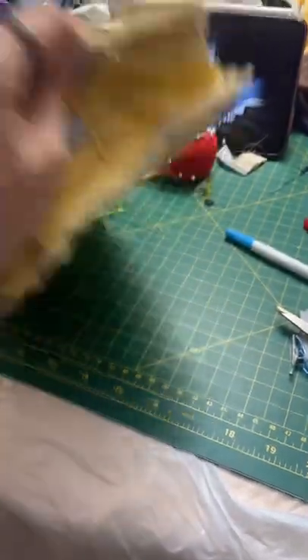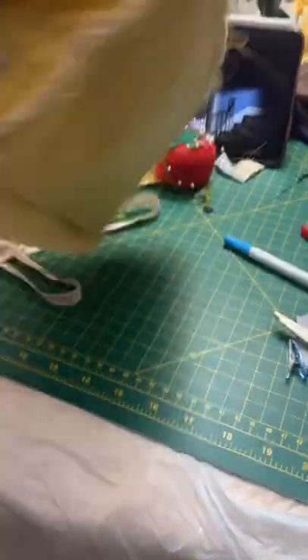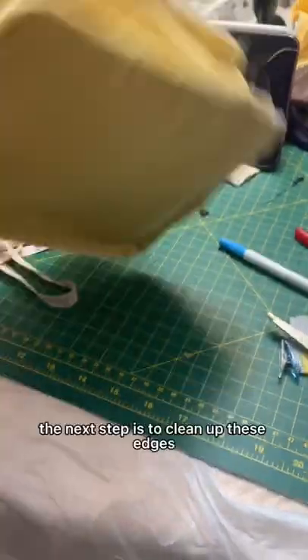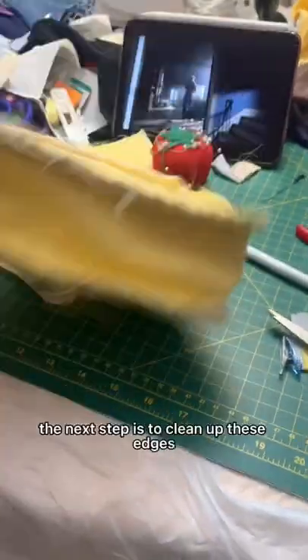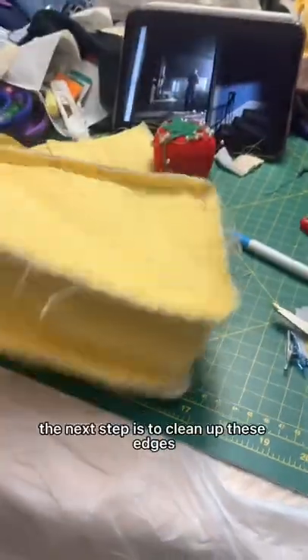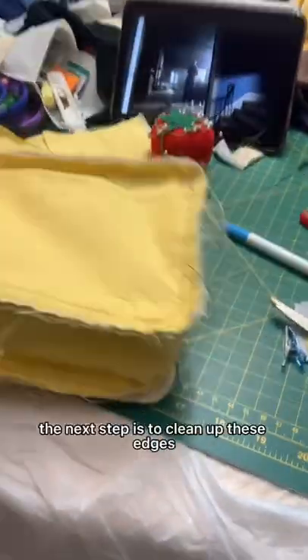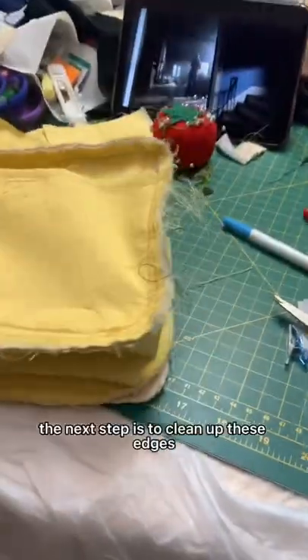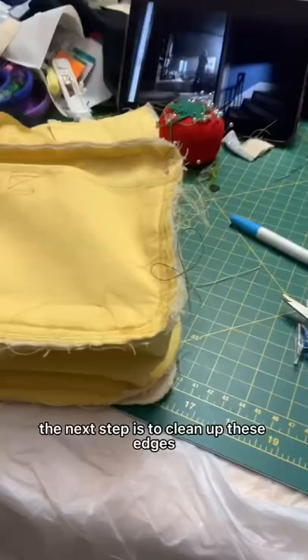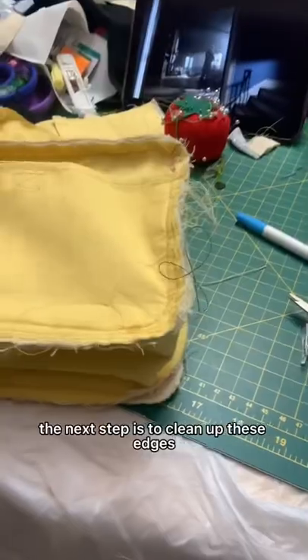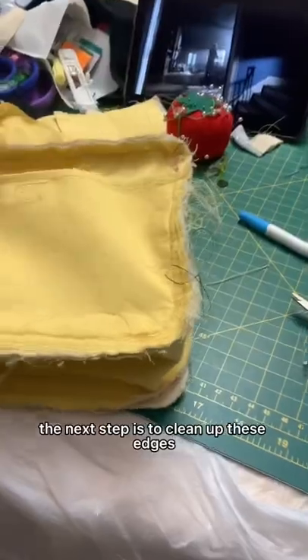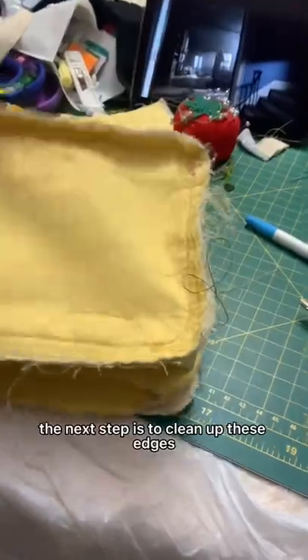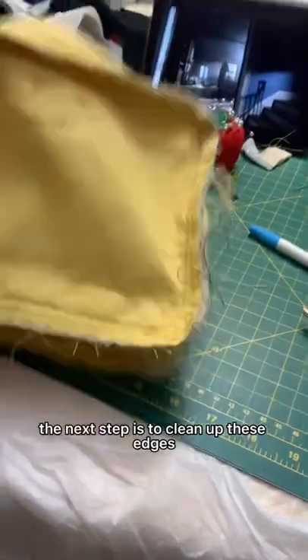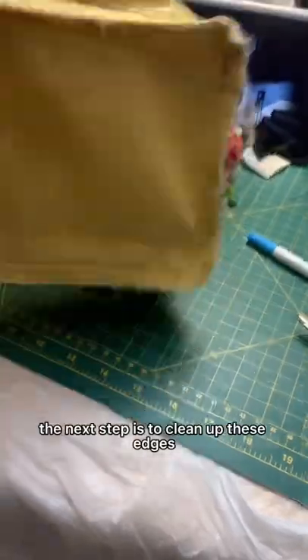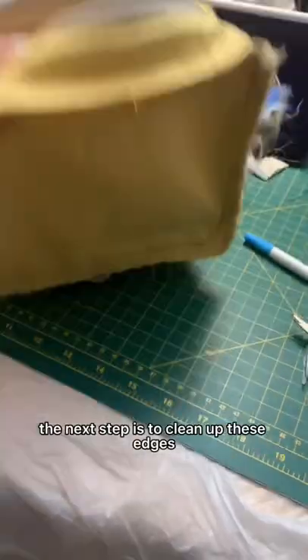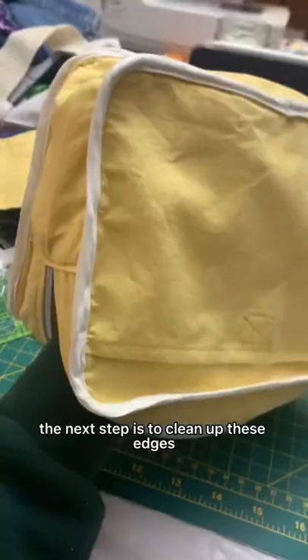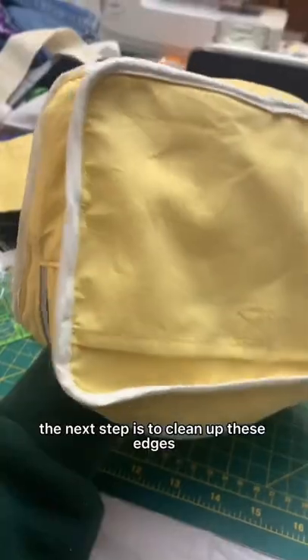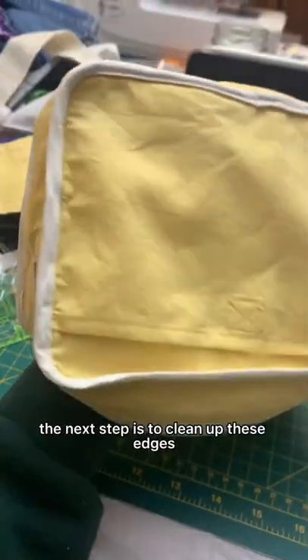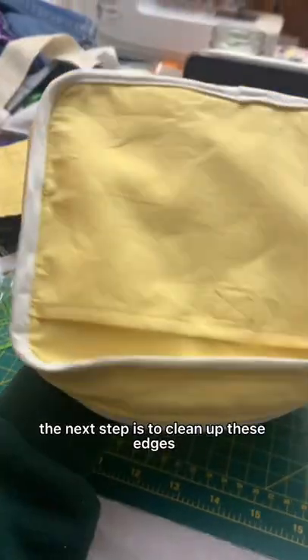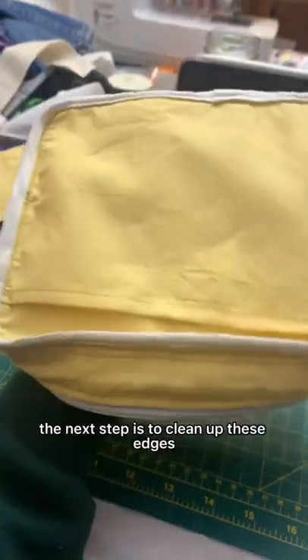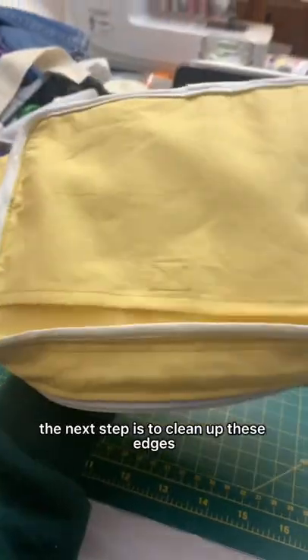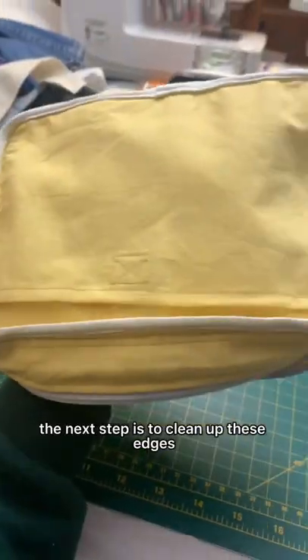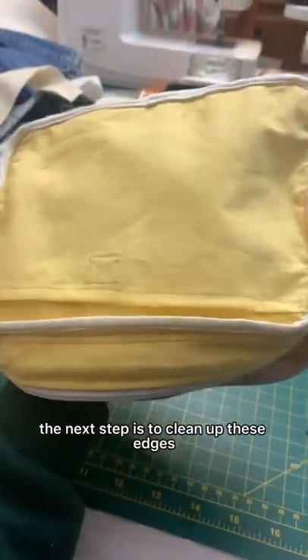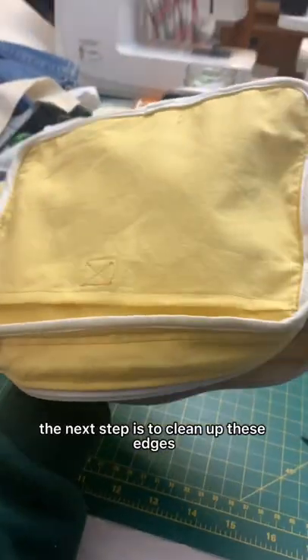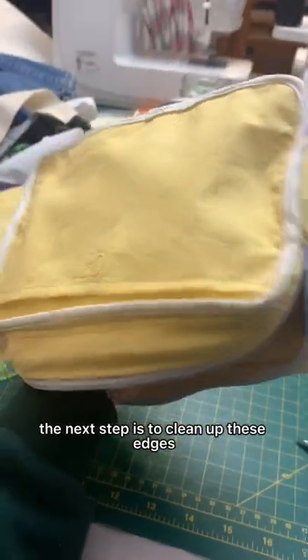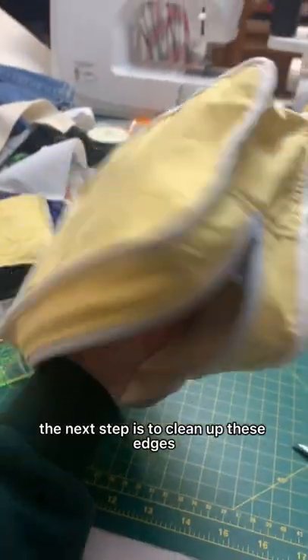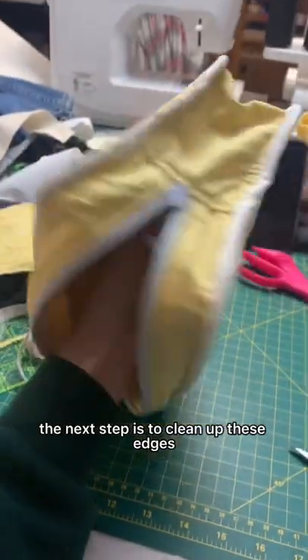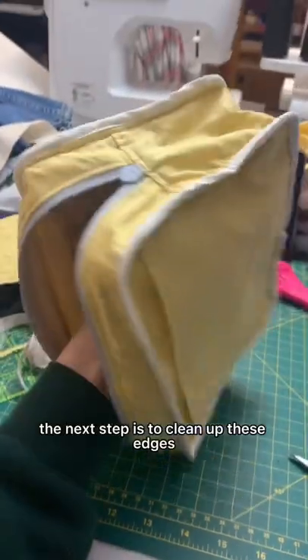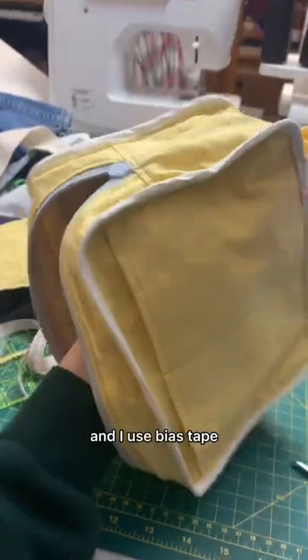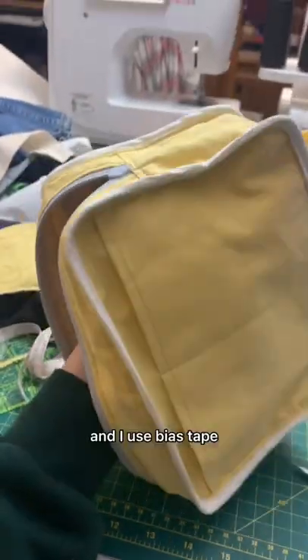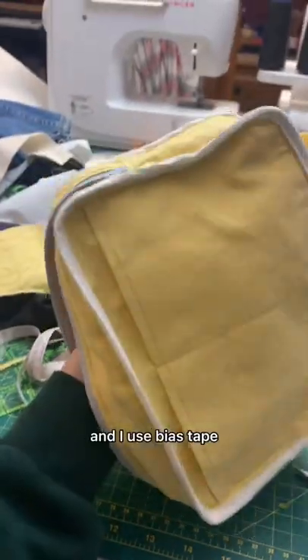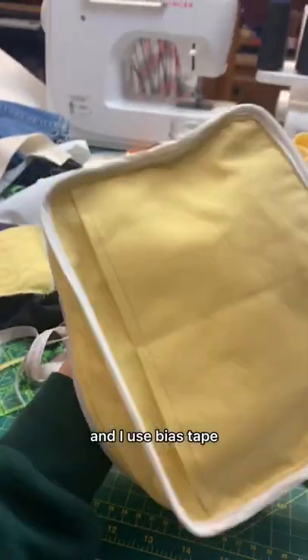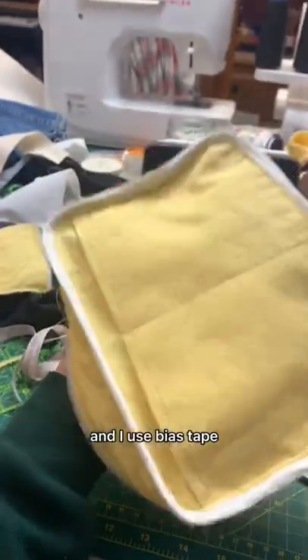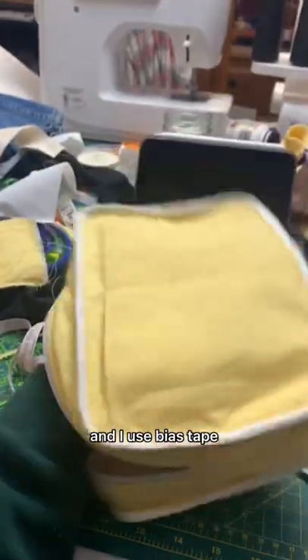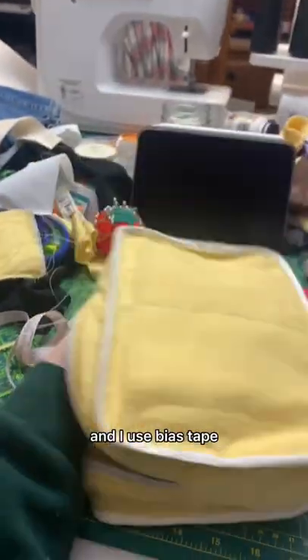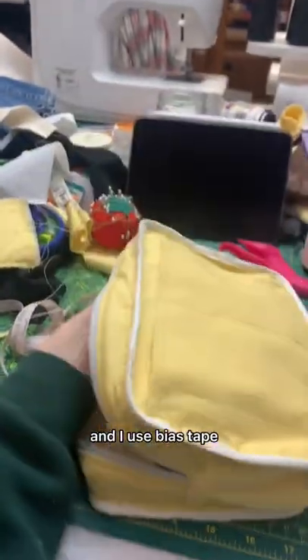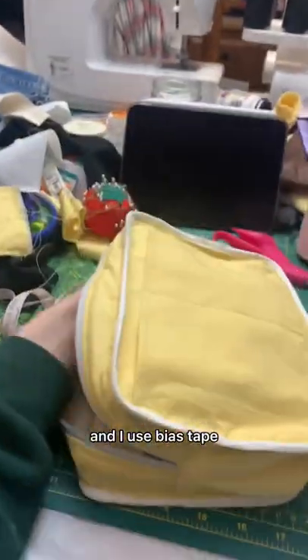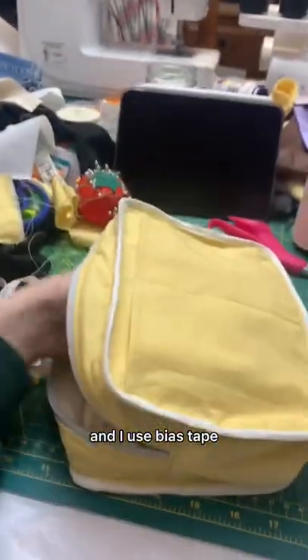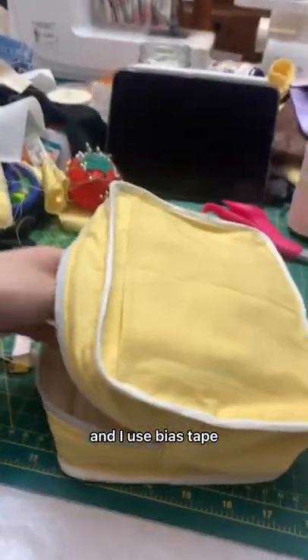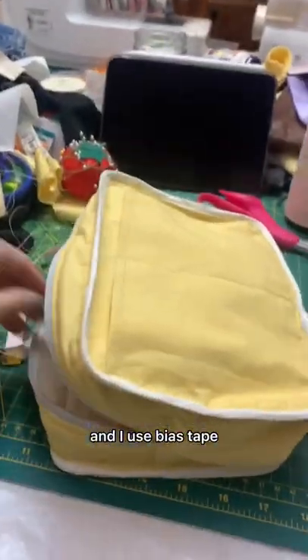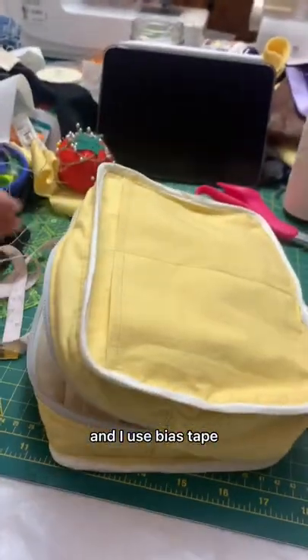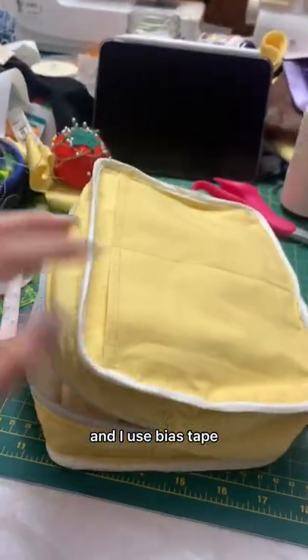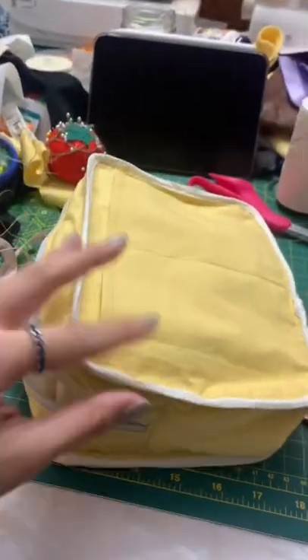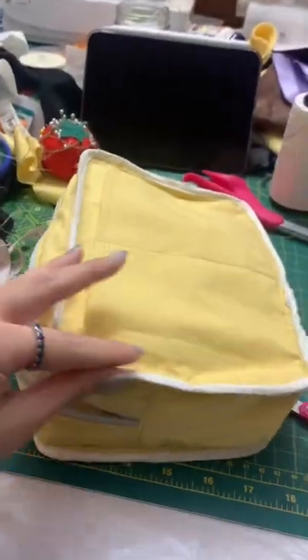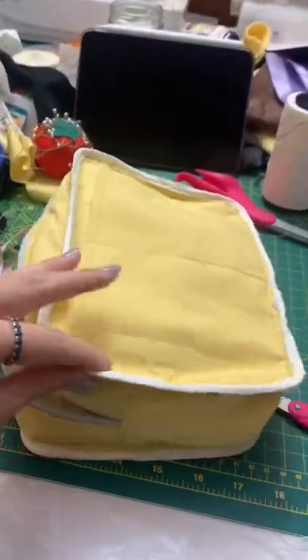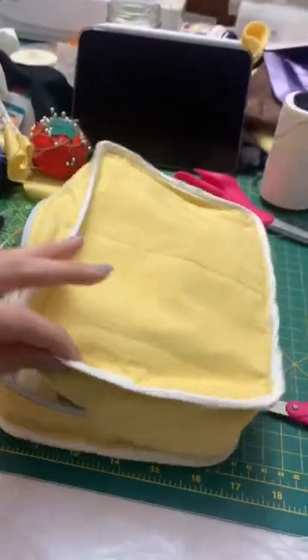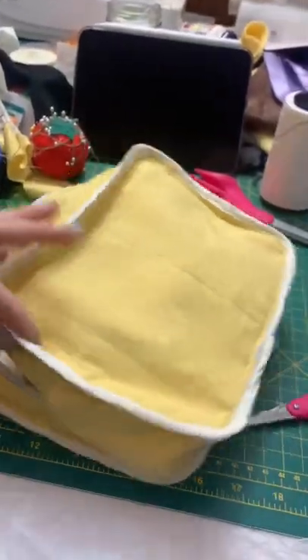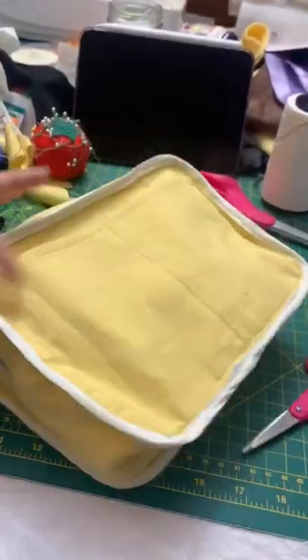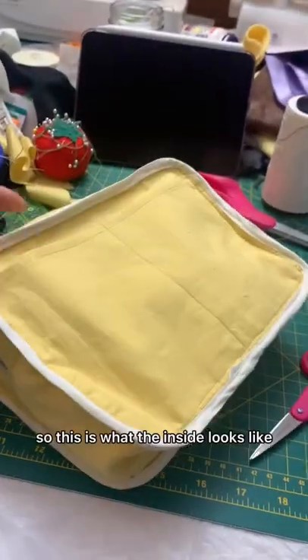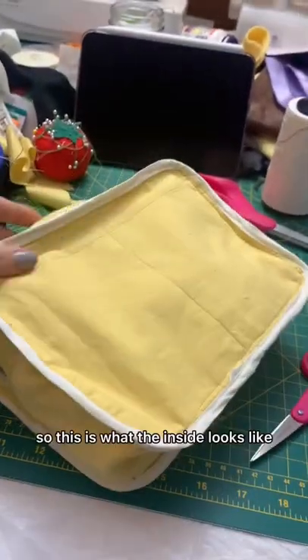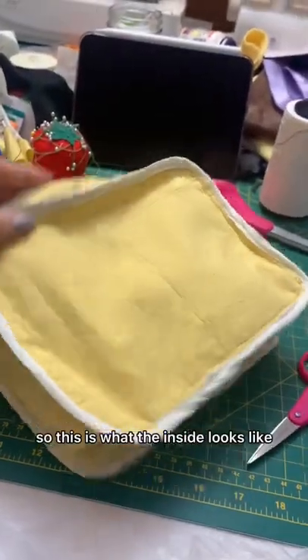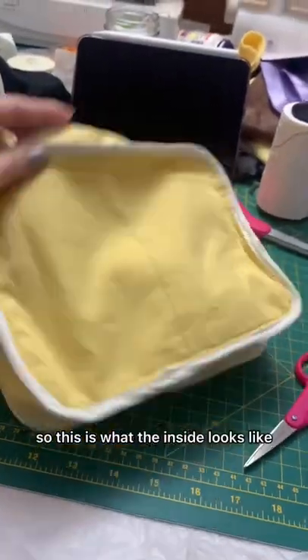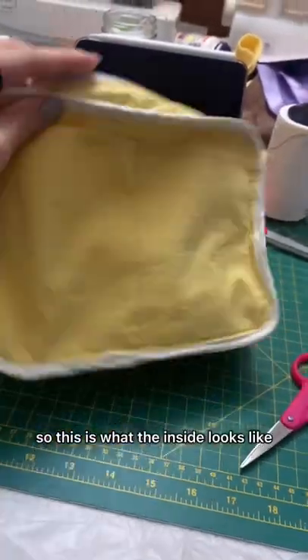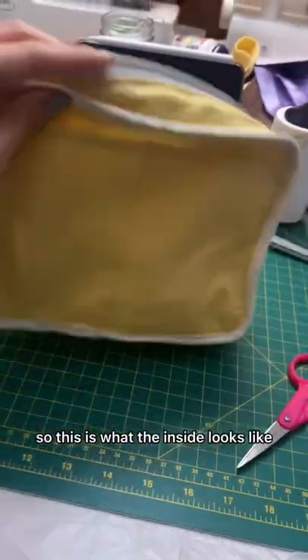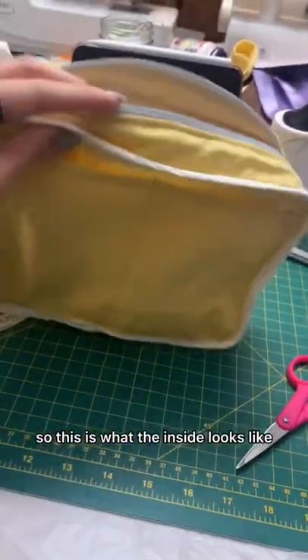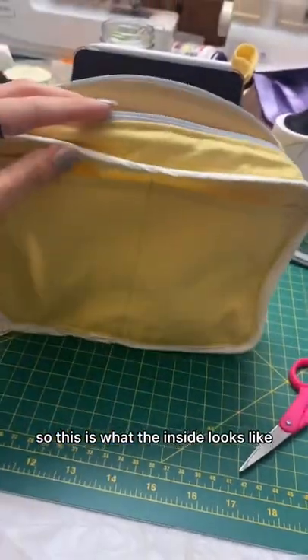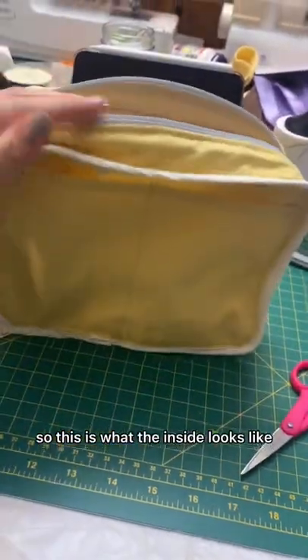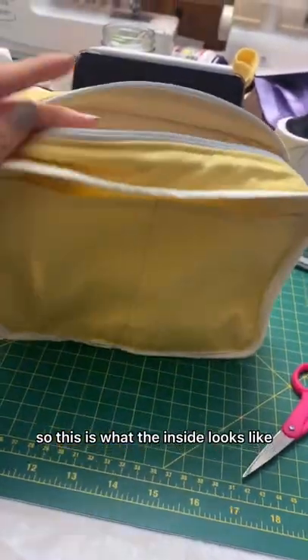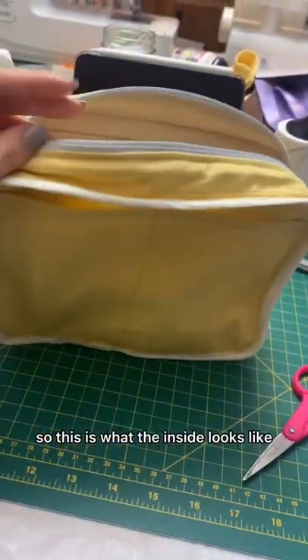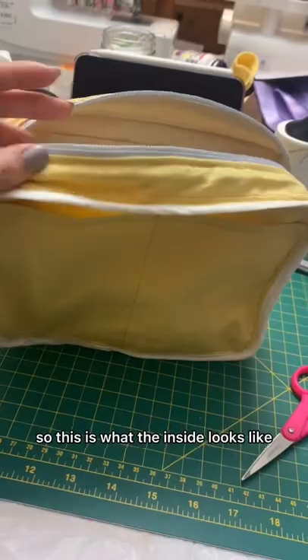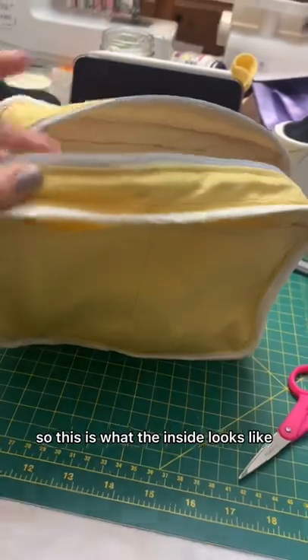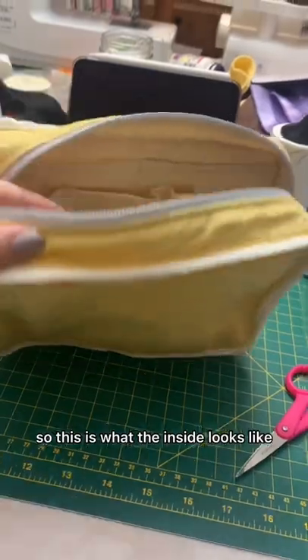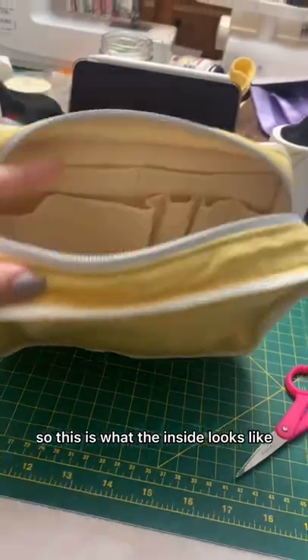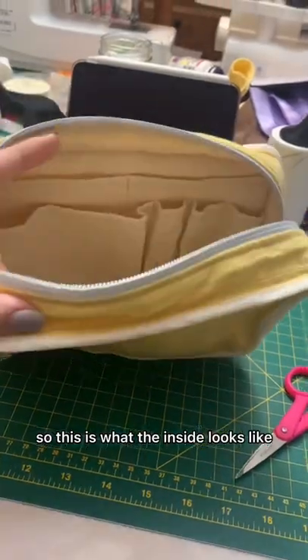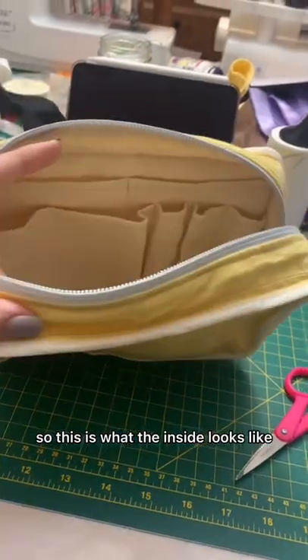The next step is to clean up these edges, and I use bias tape. So this is what the inside looks like.